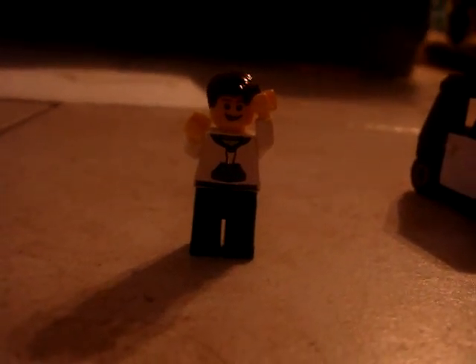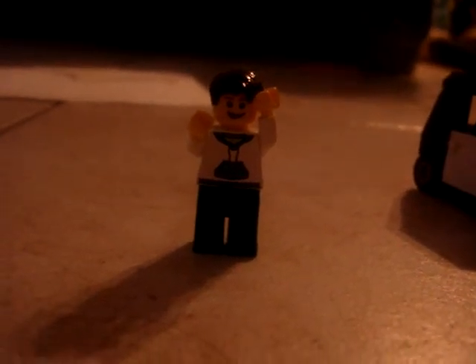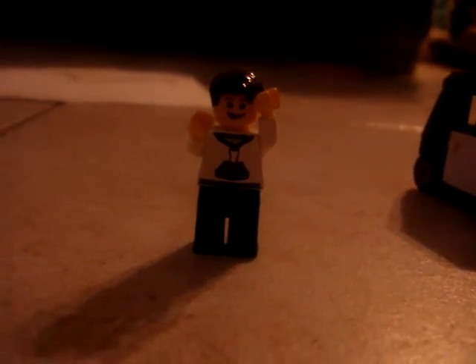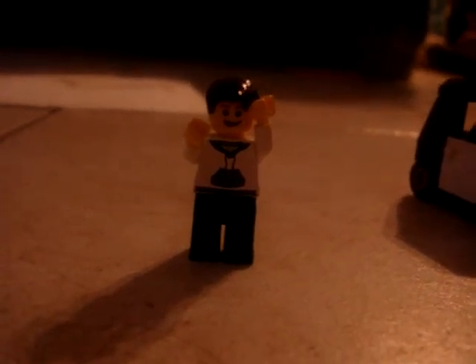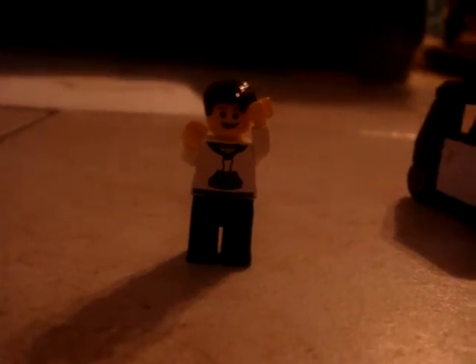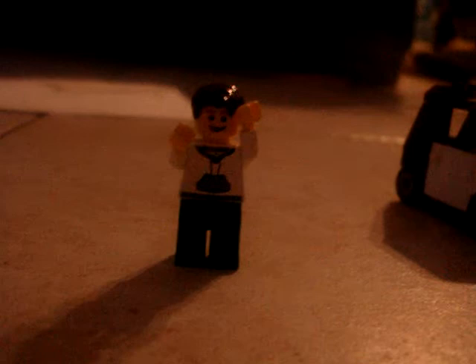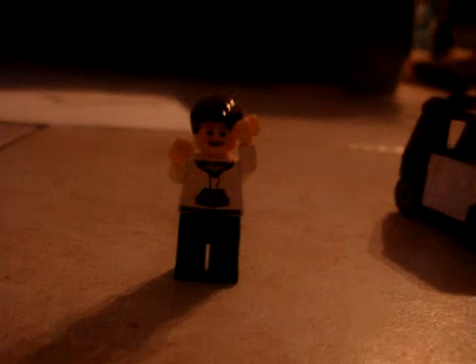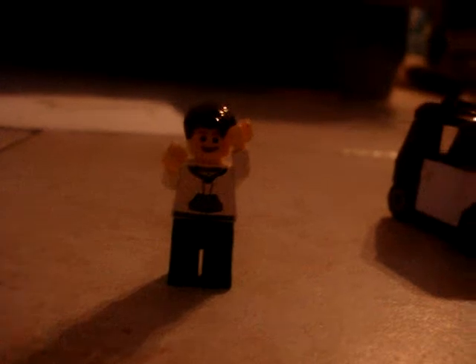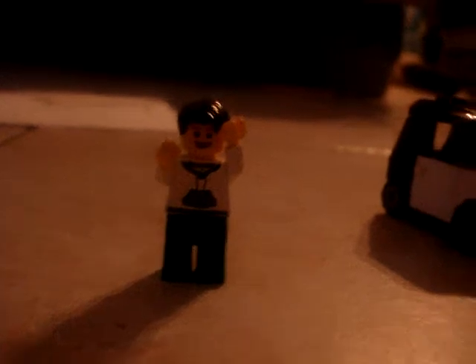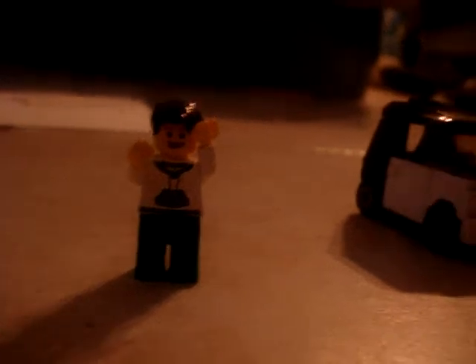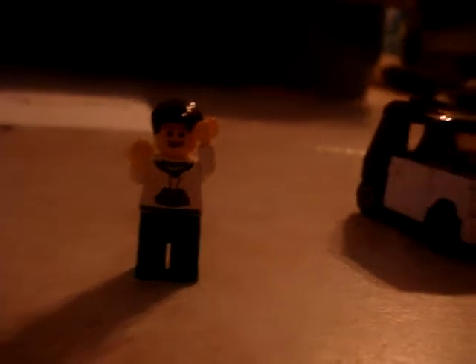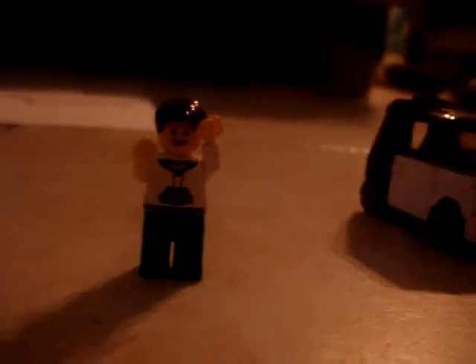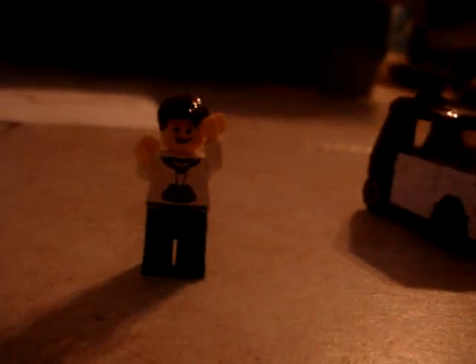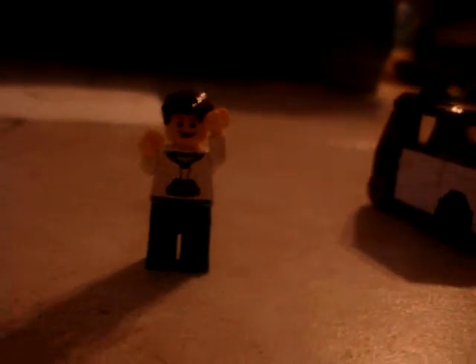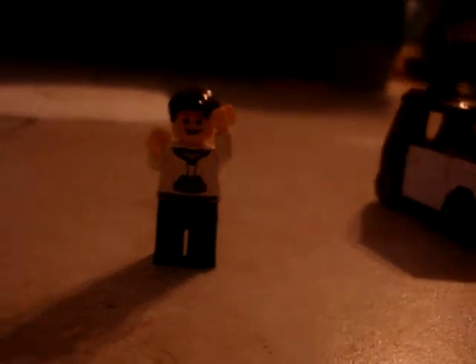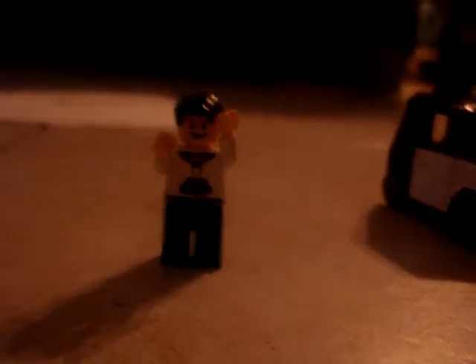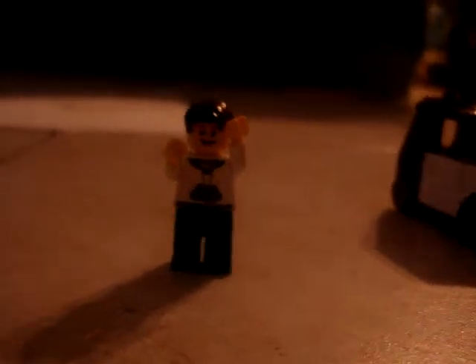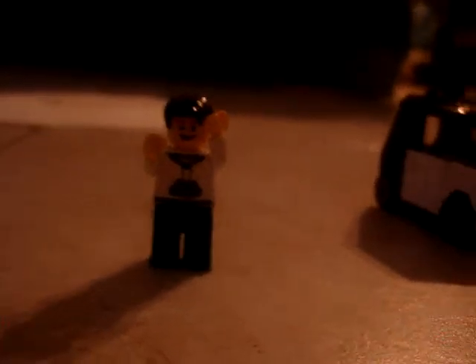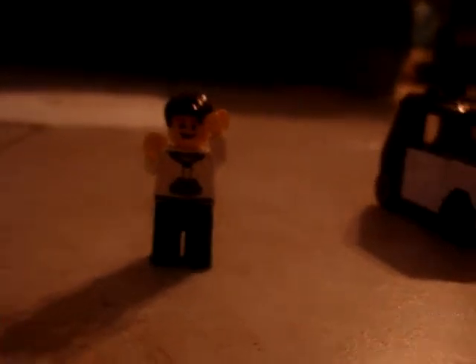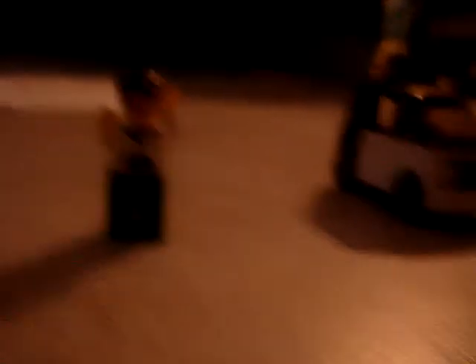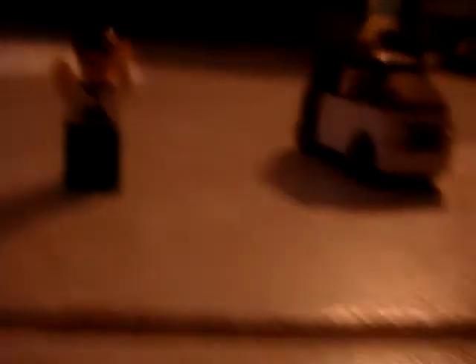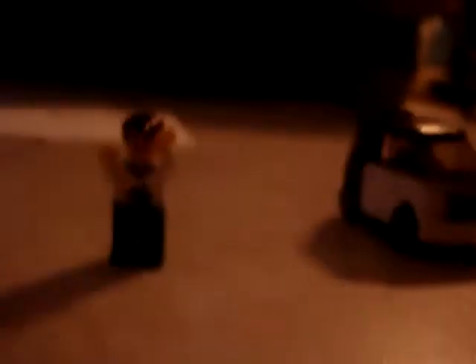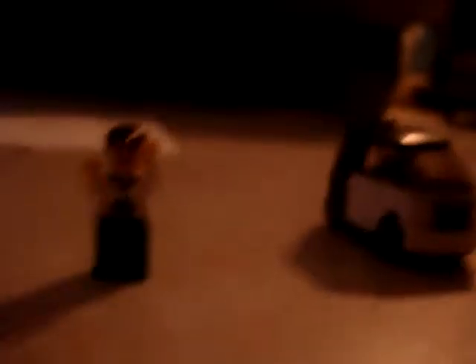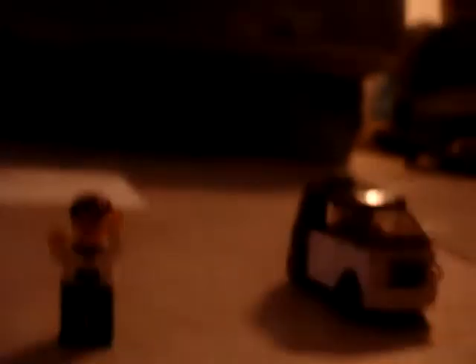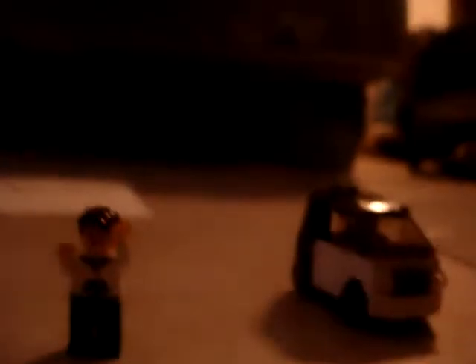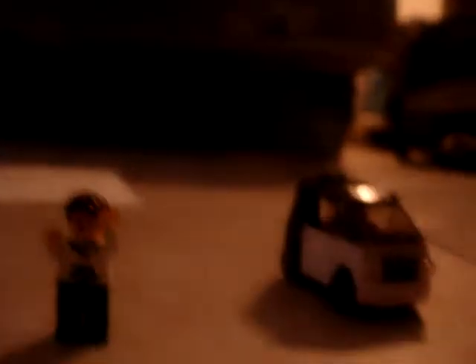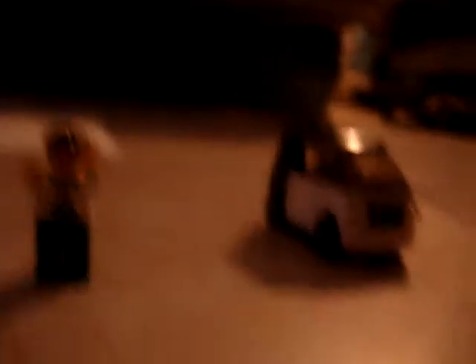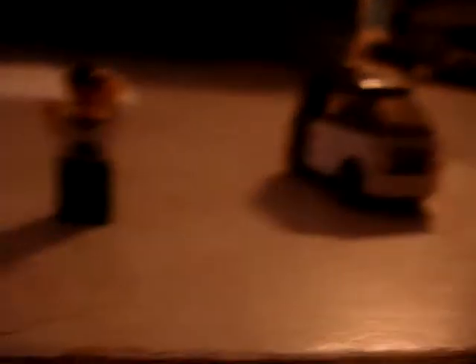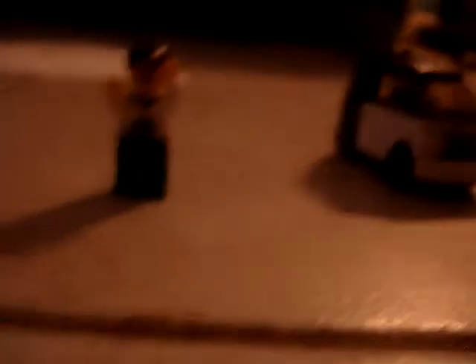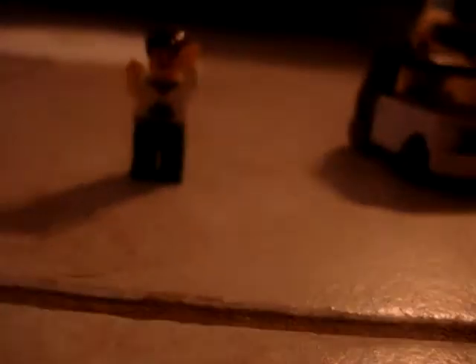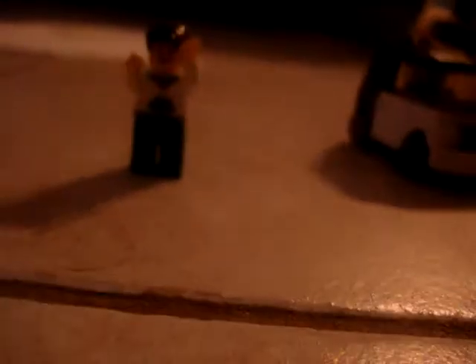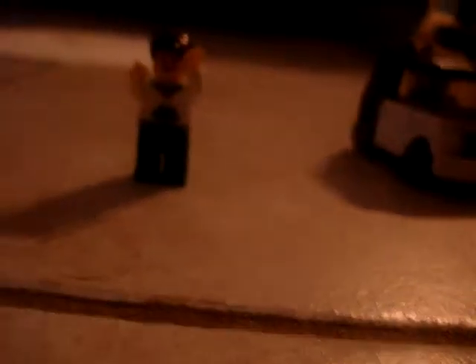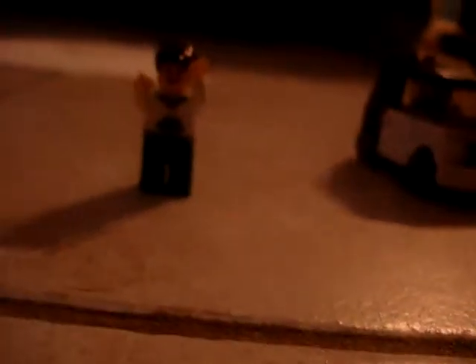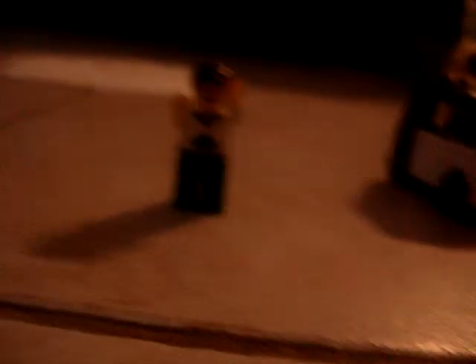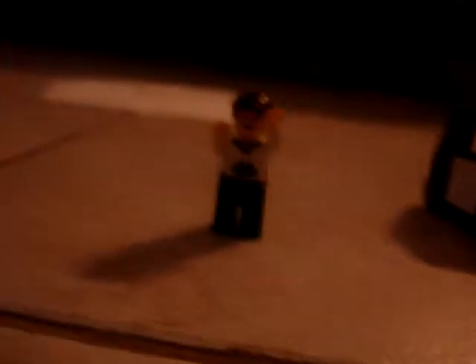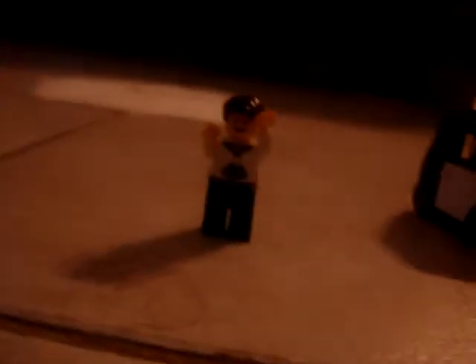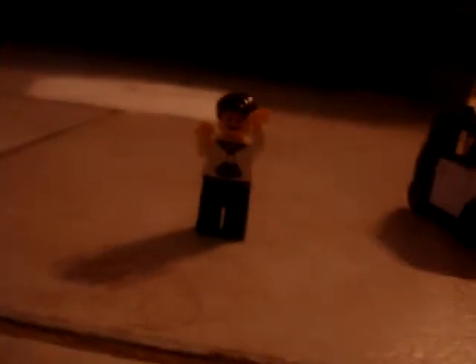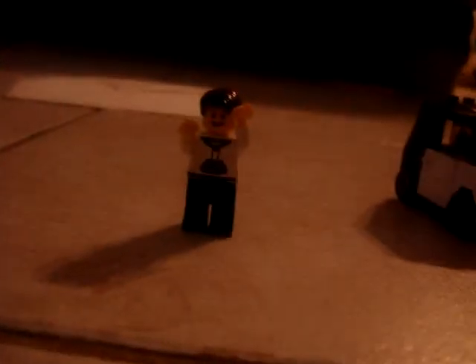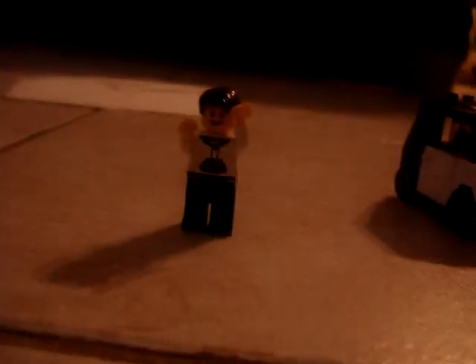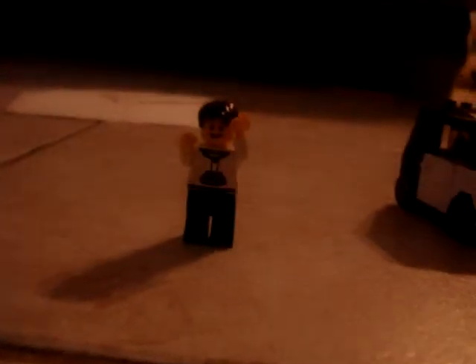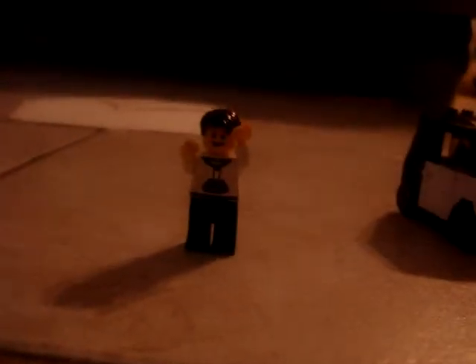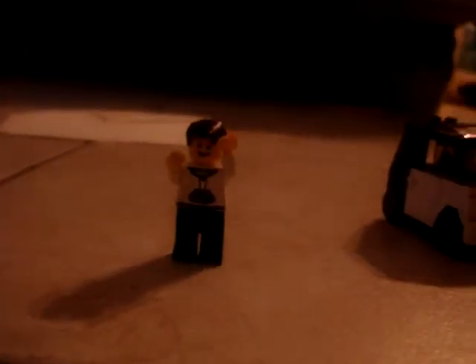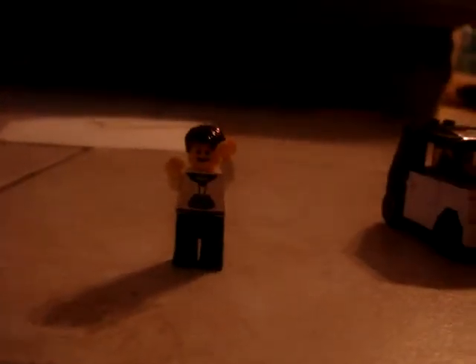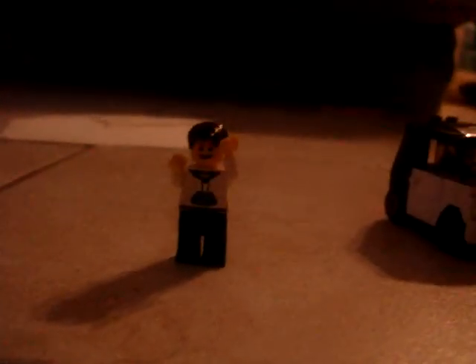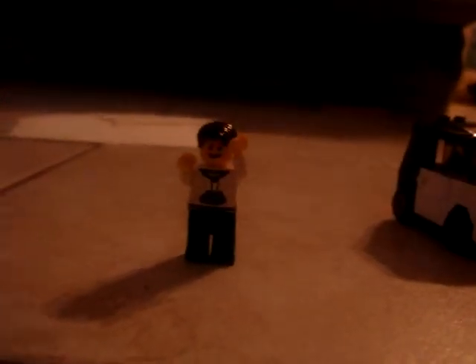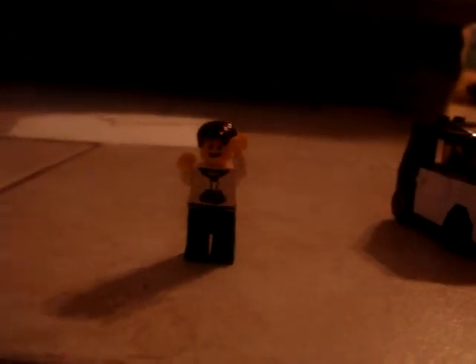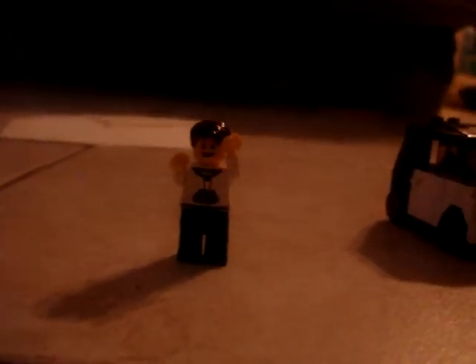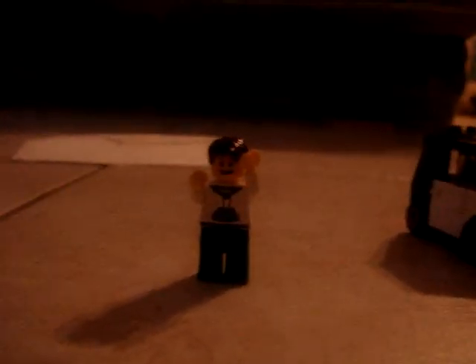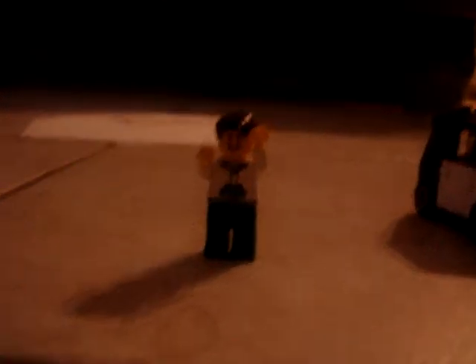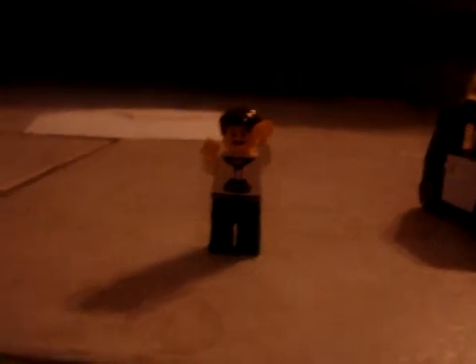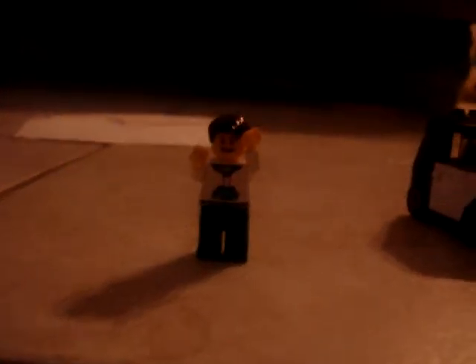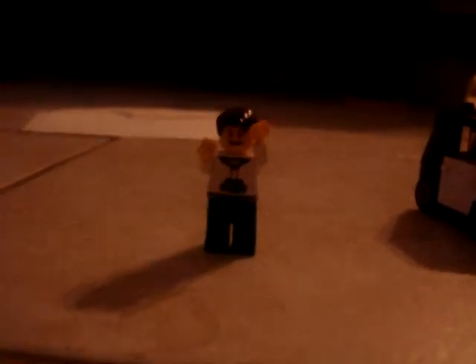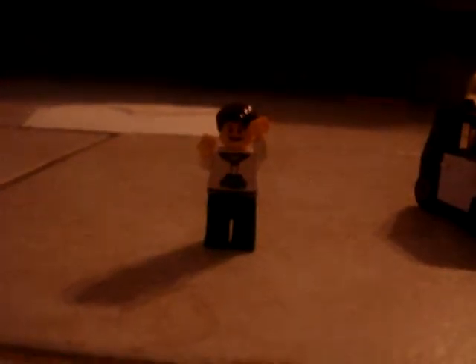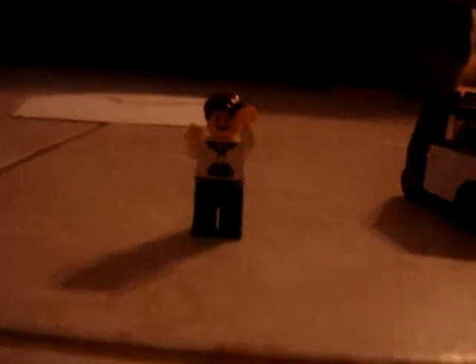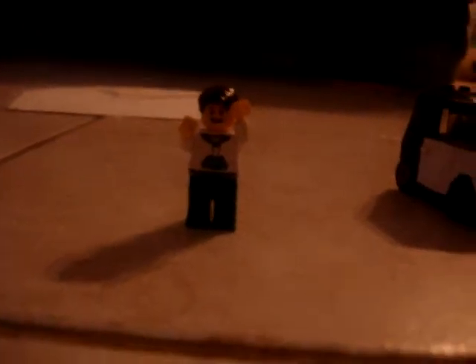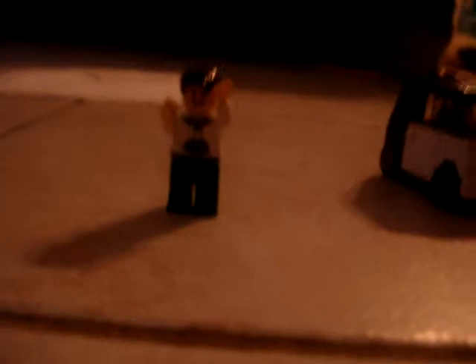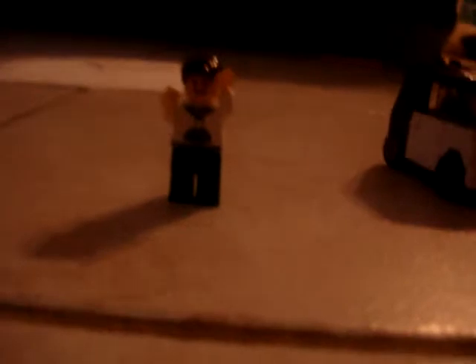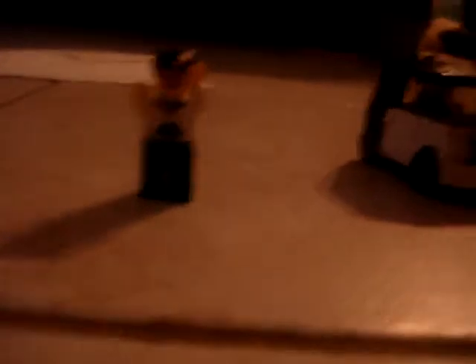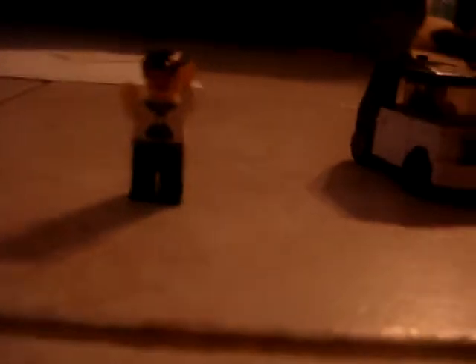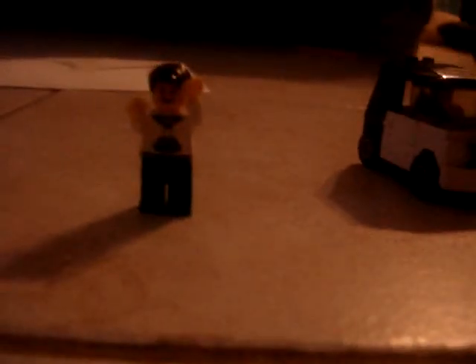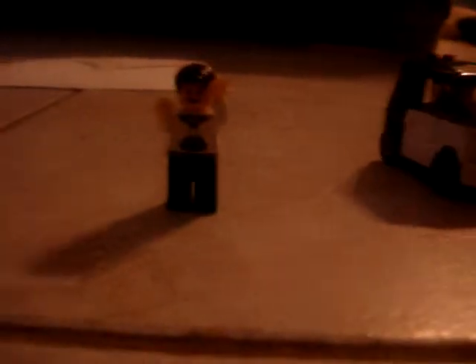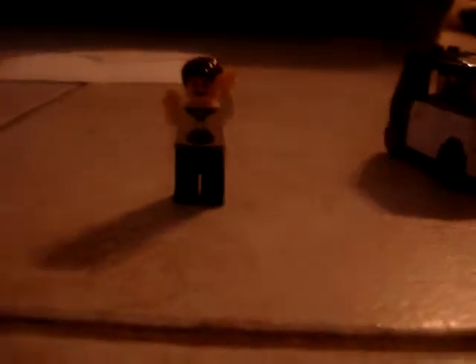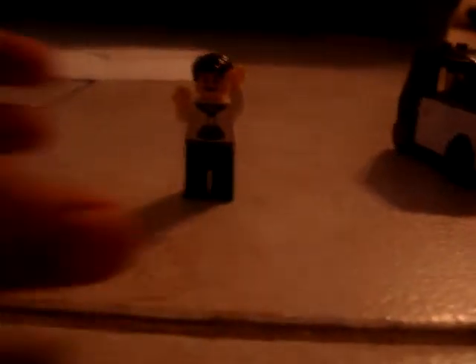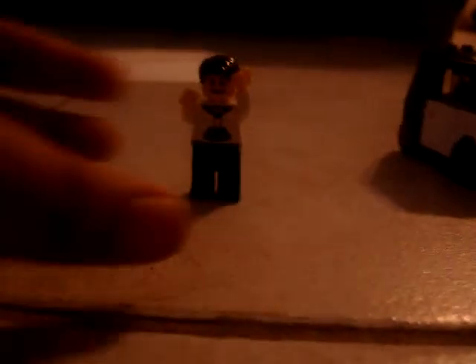Cone — whatever, I can't pronounce it right. And you get one minifigure with this set, and let's take a look at him.